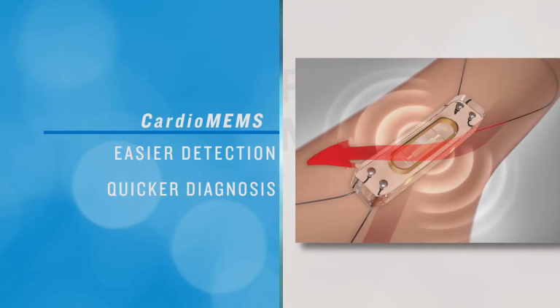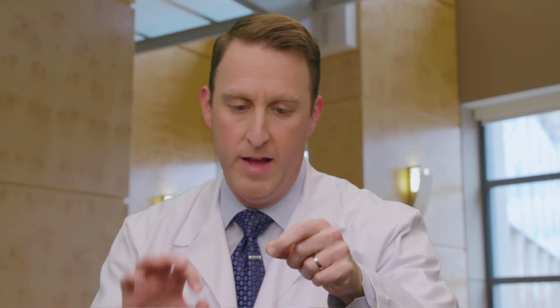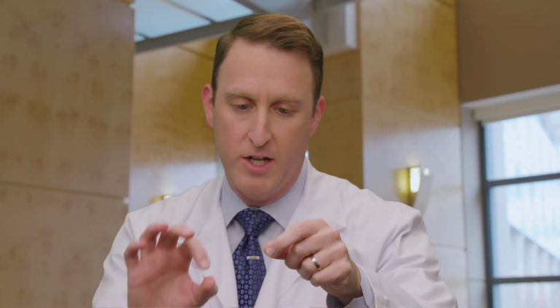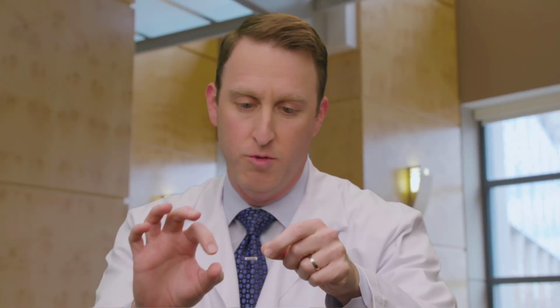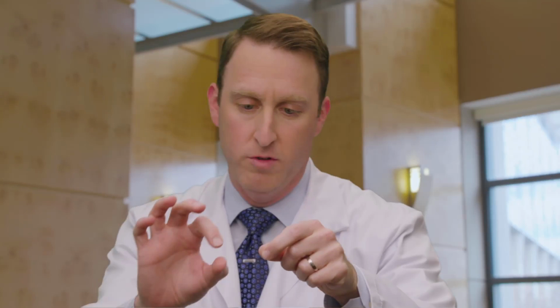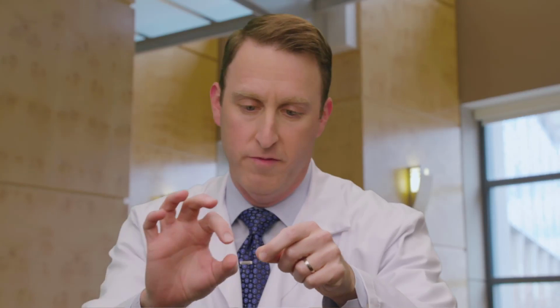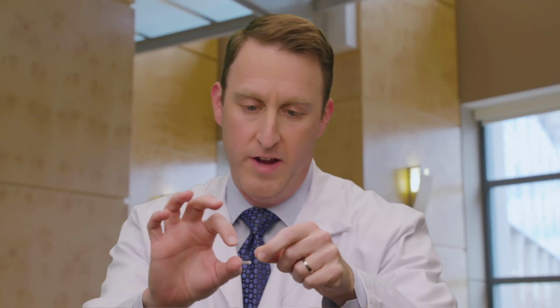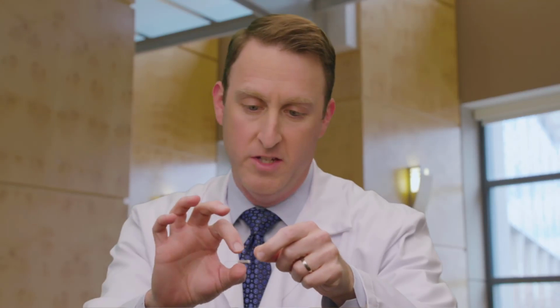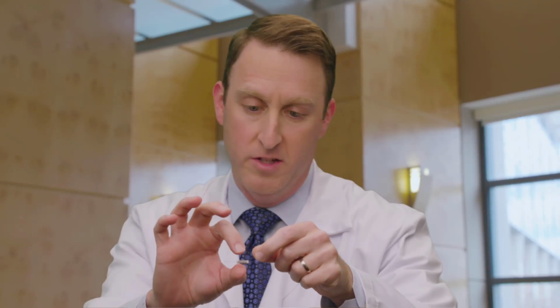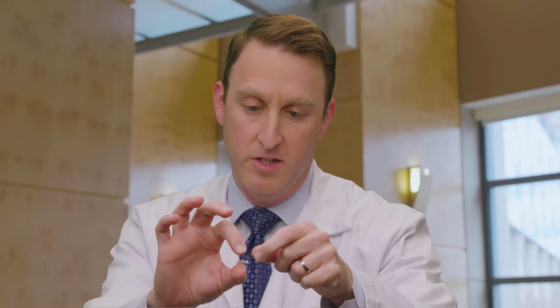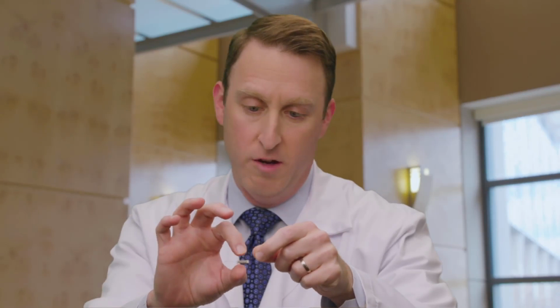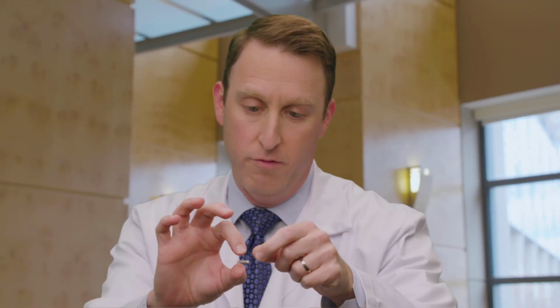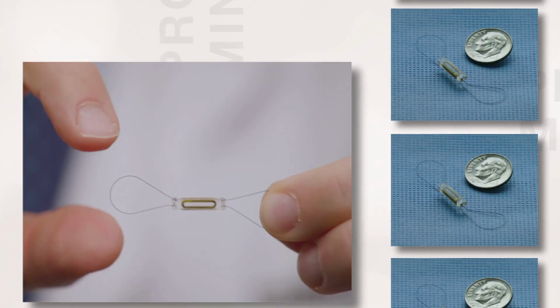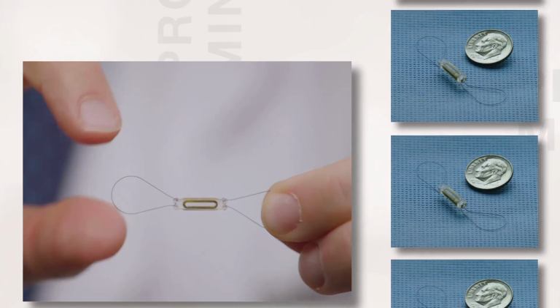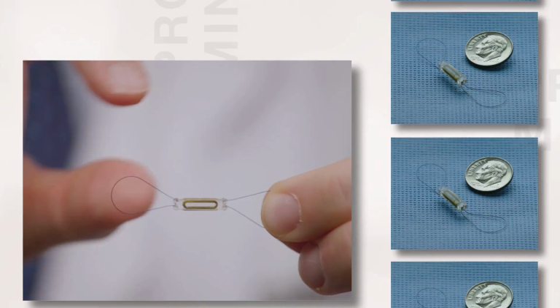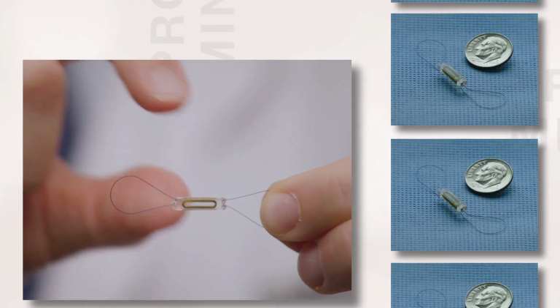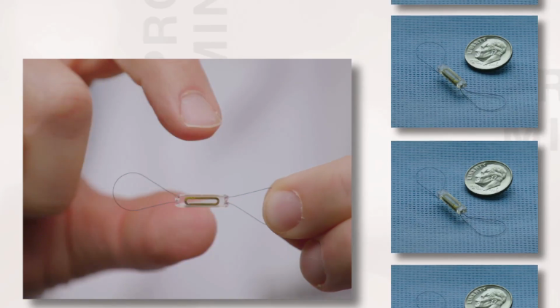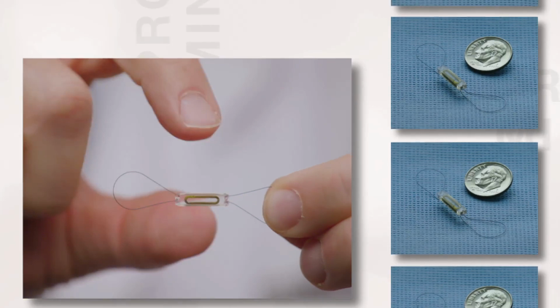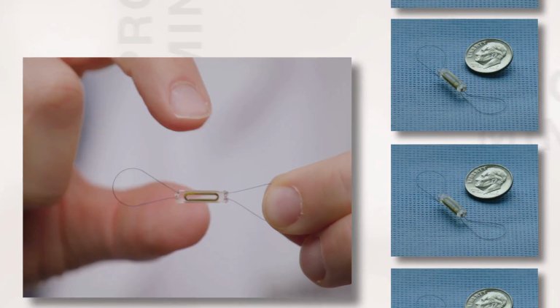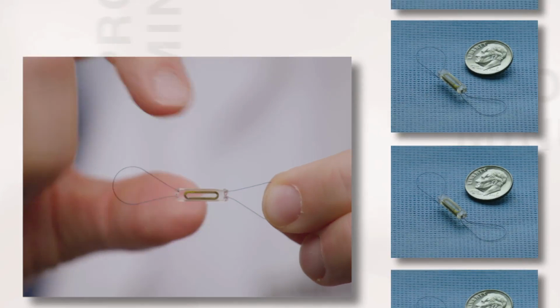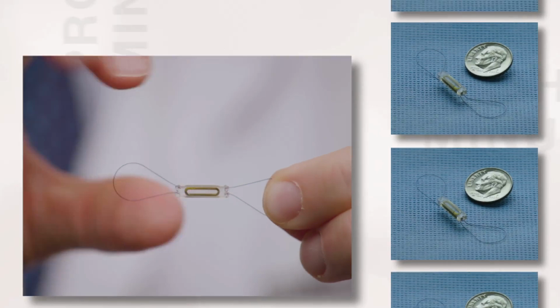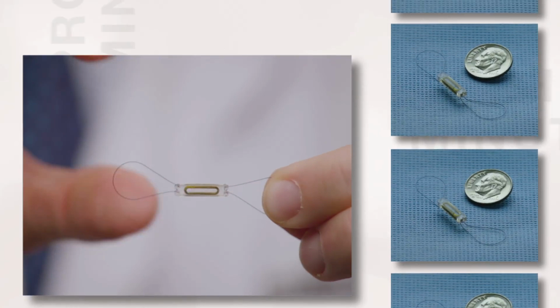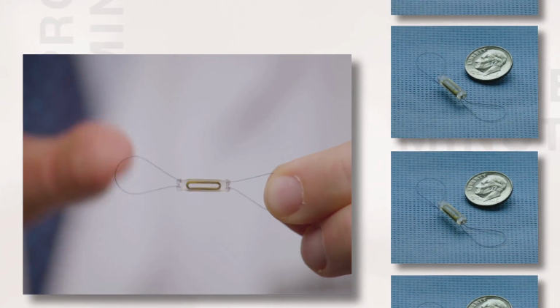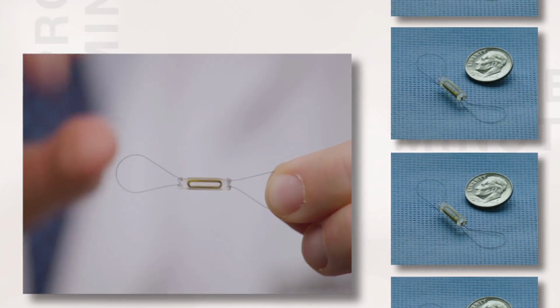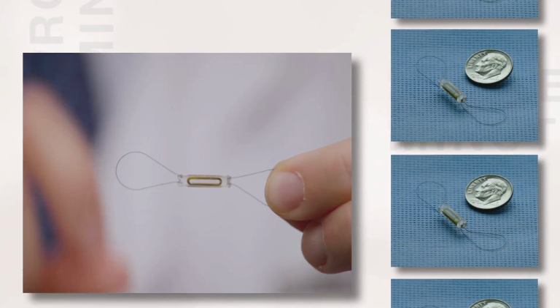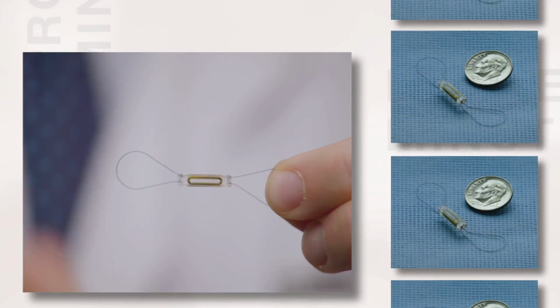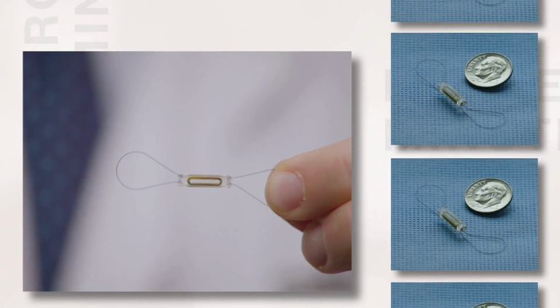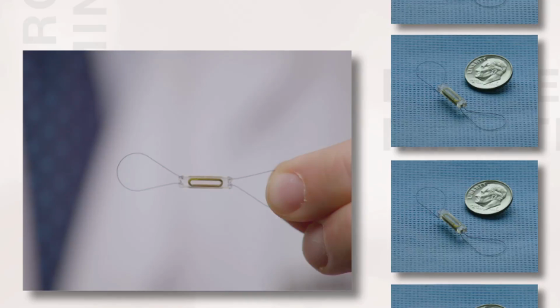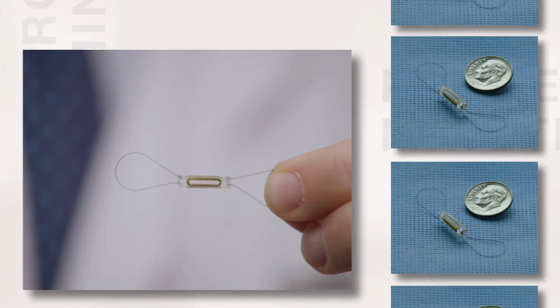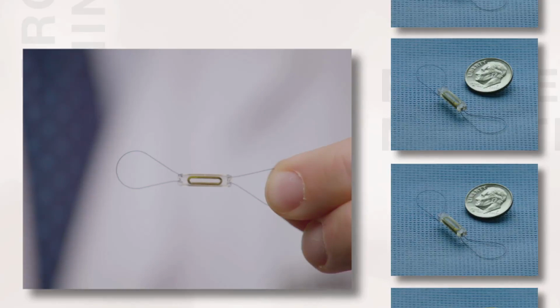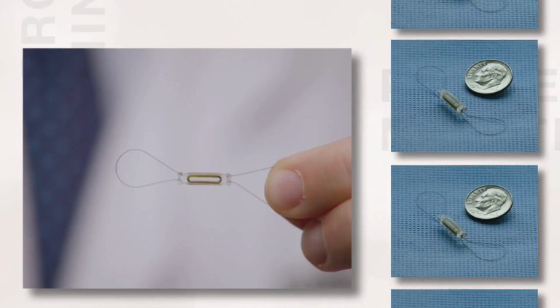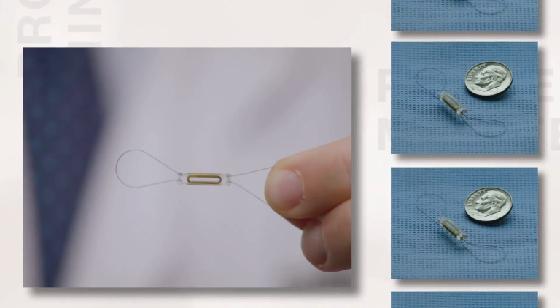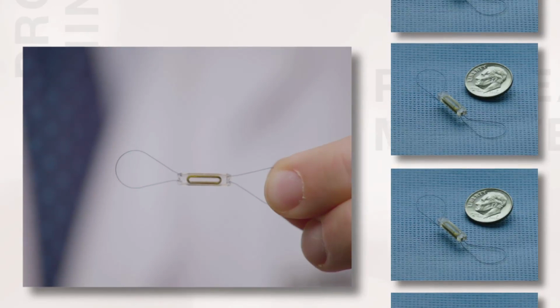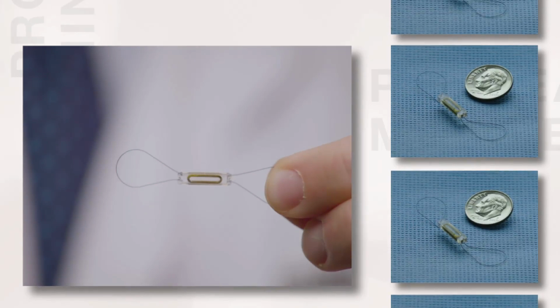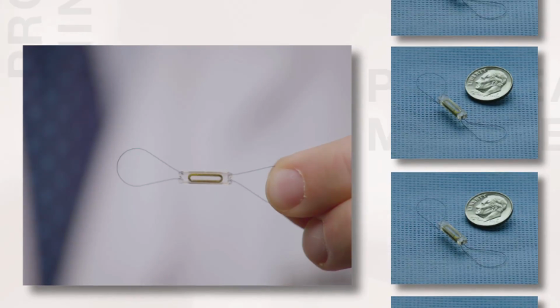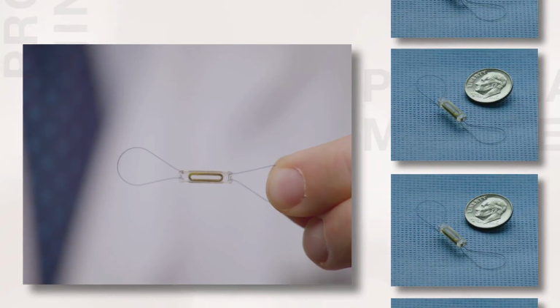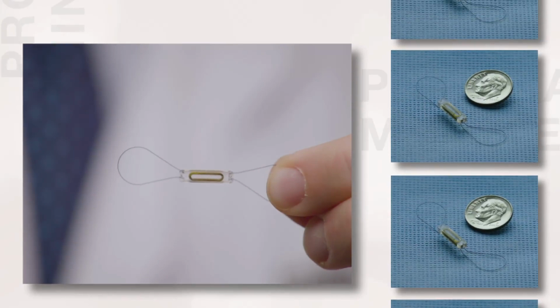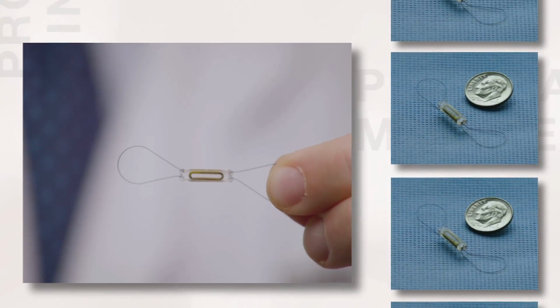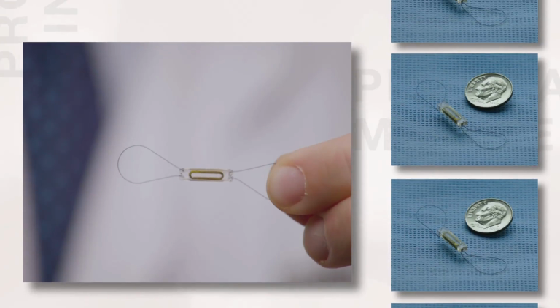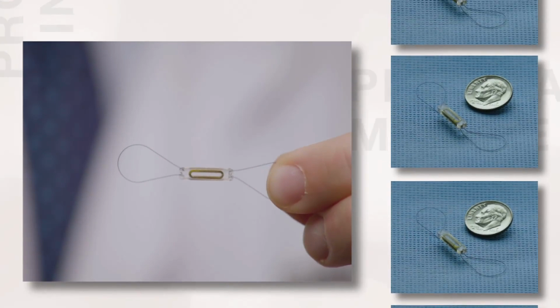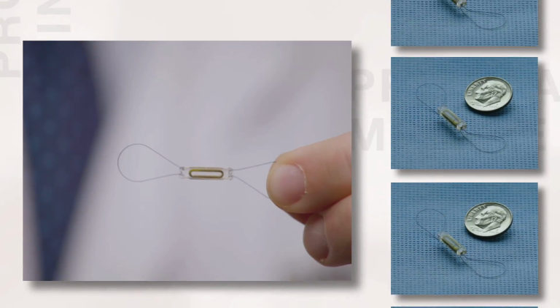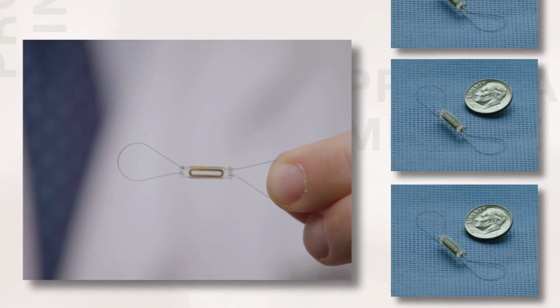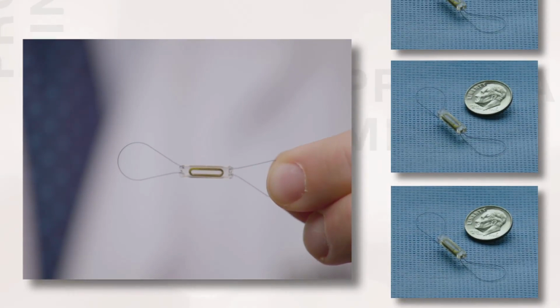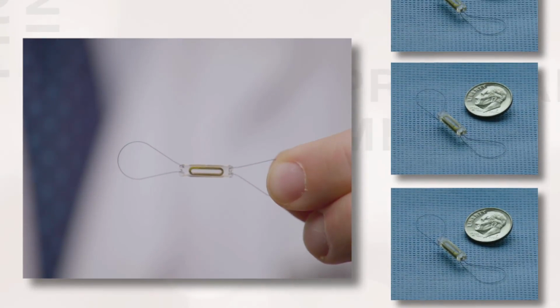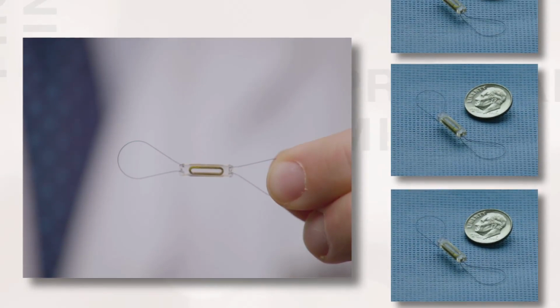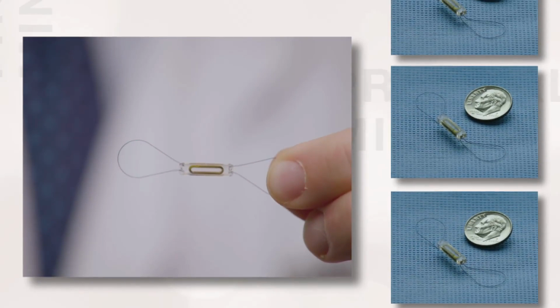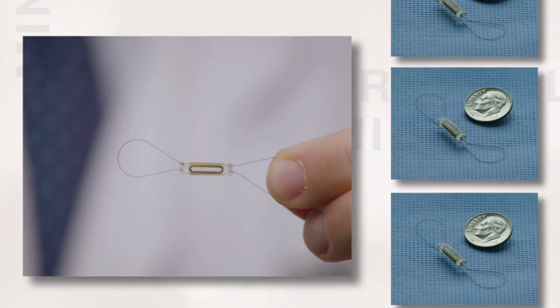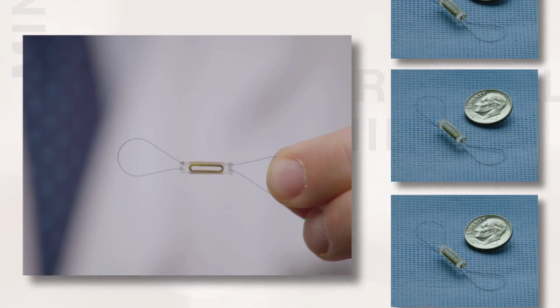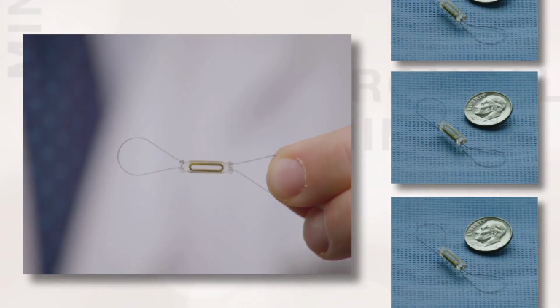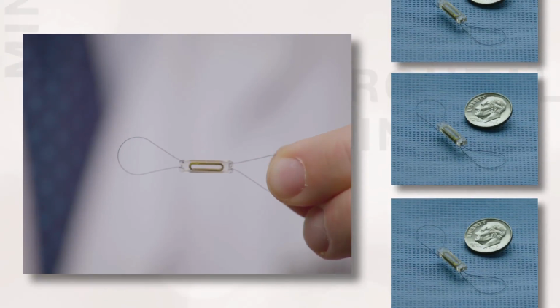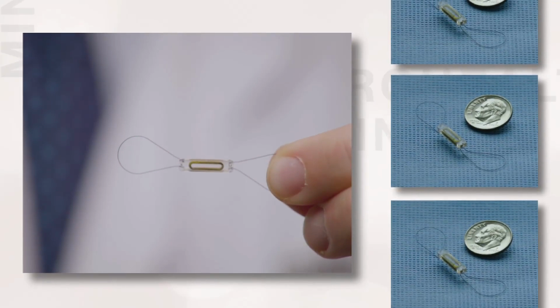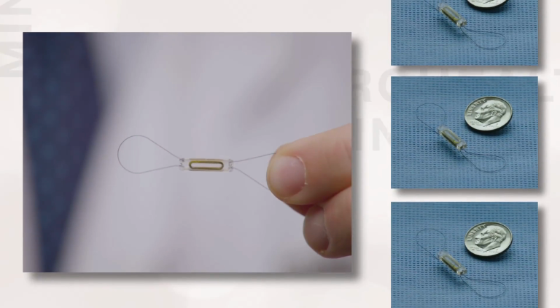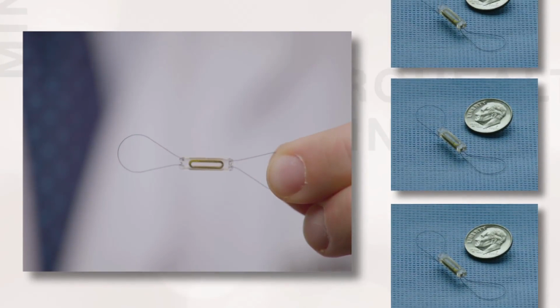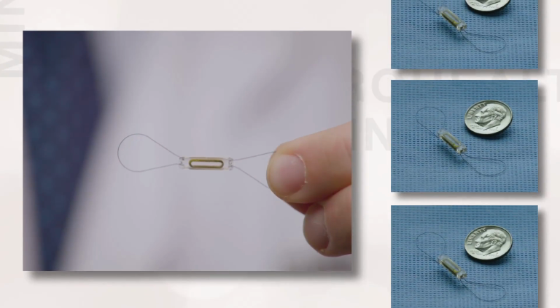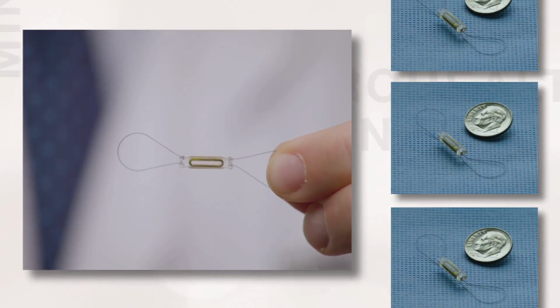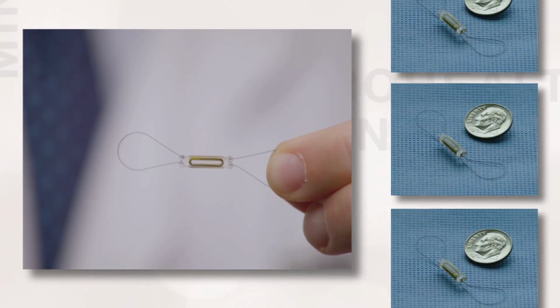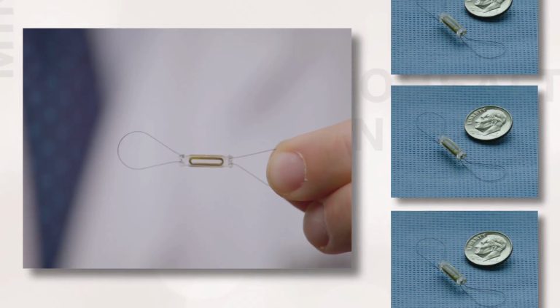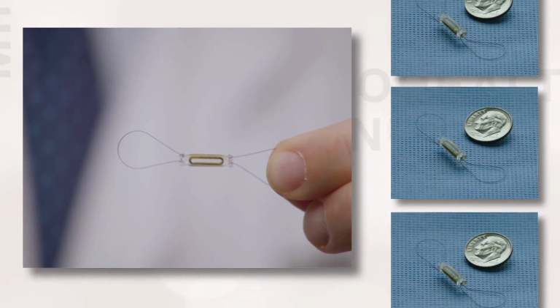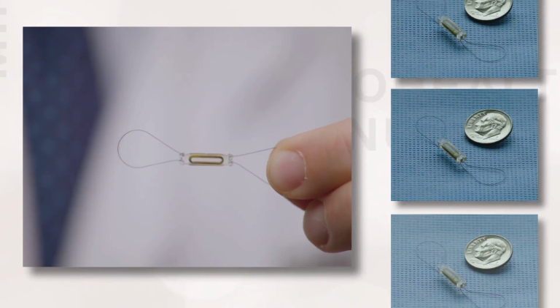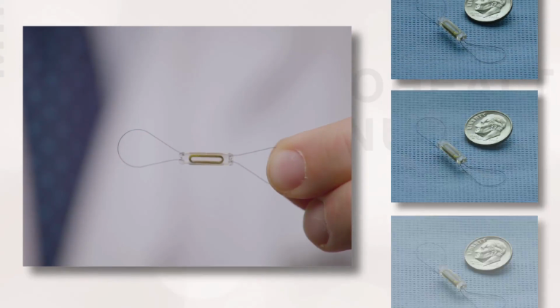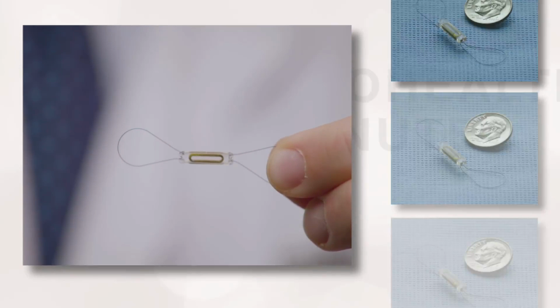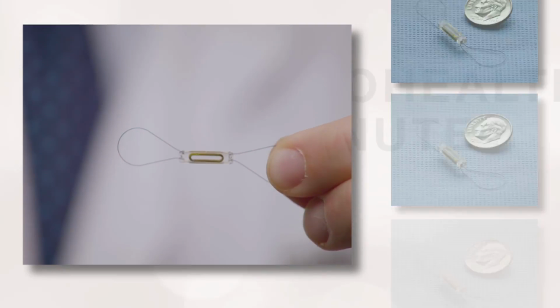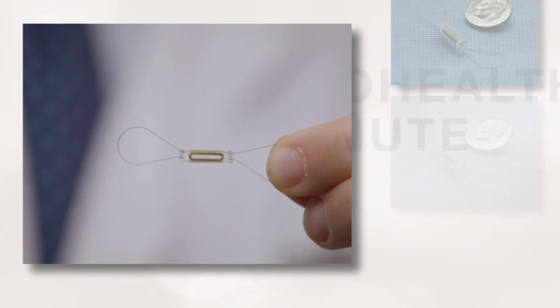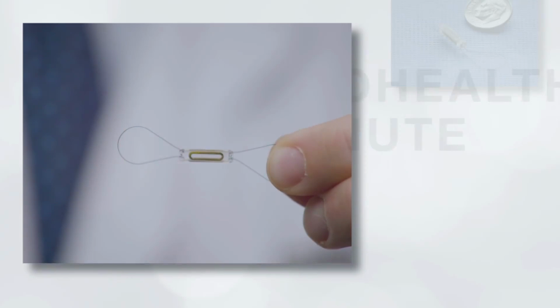The actual device itself is quite tiny. We can implant the device through a catheter, and all you have is a very small incision.